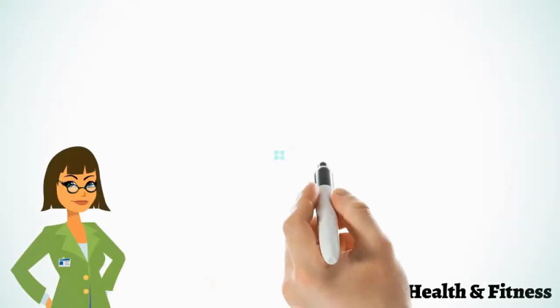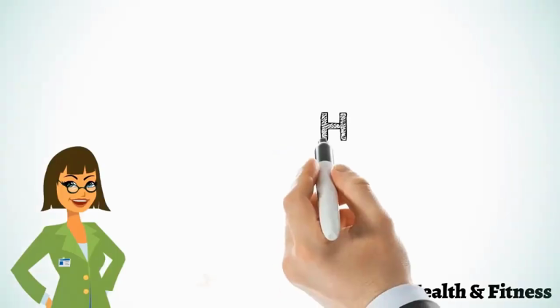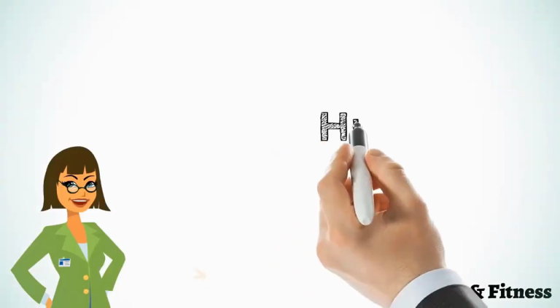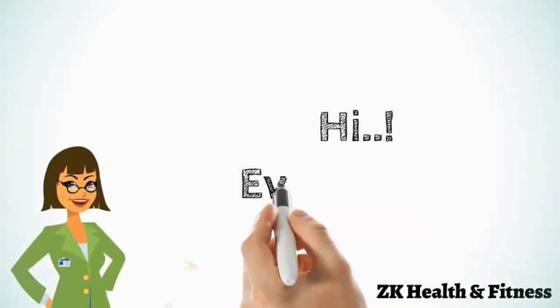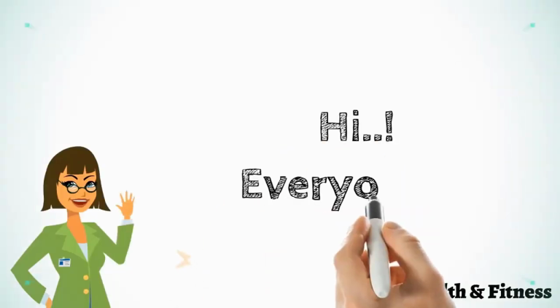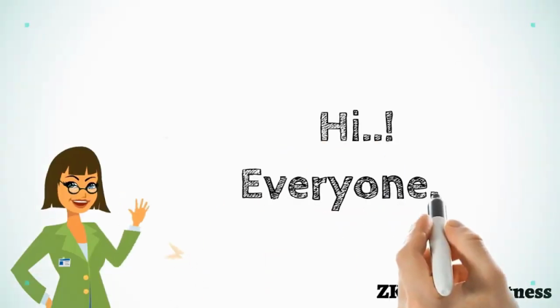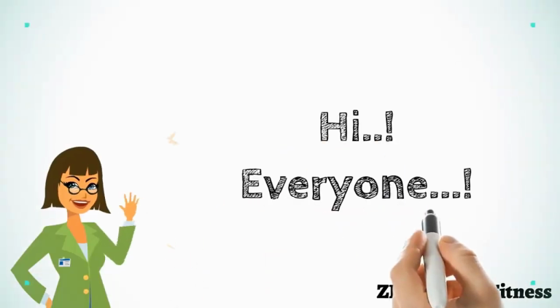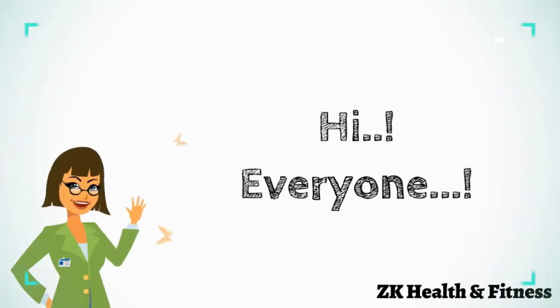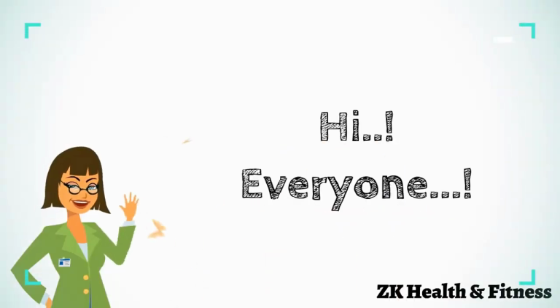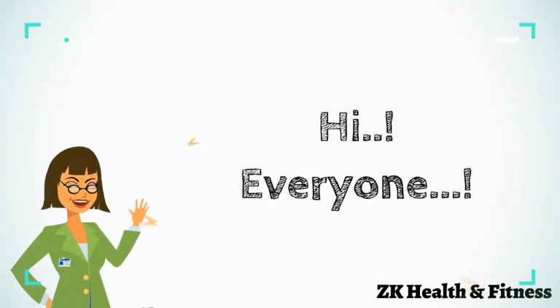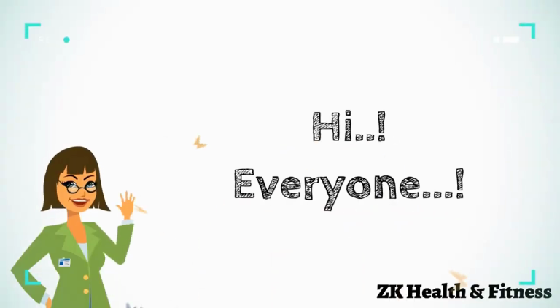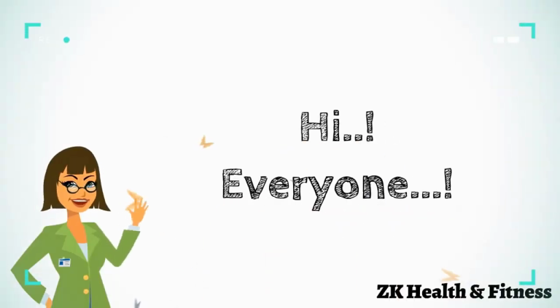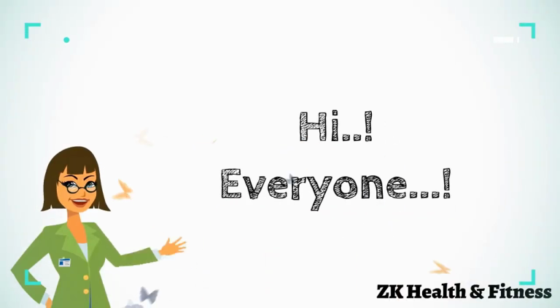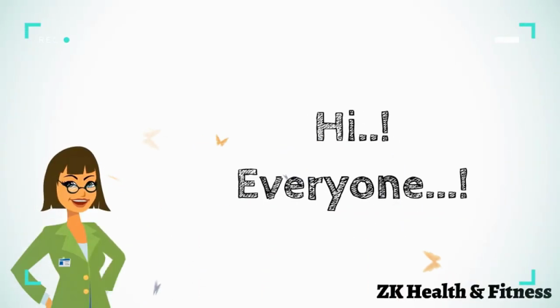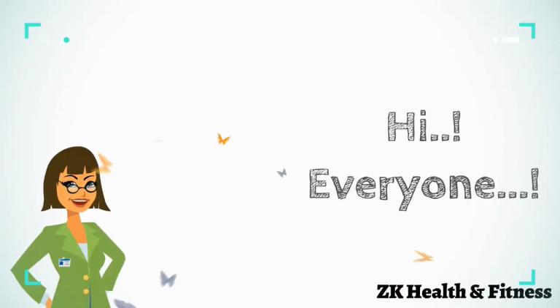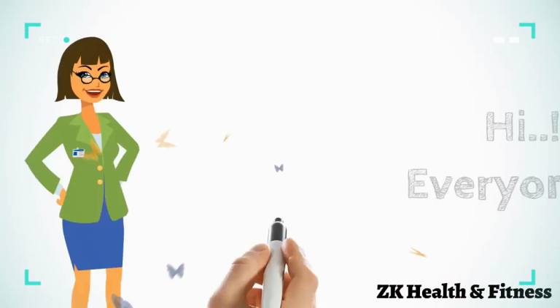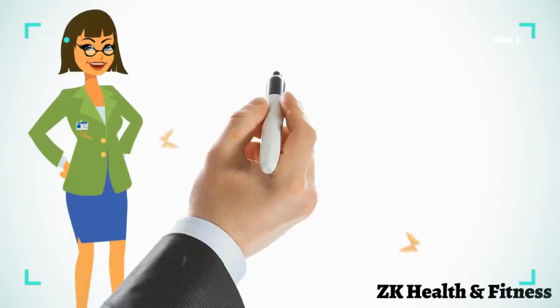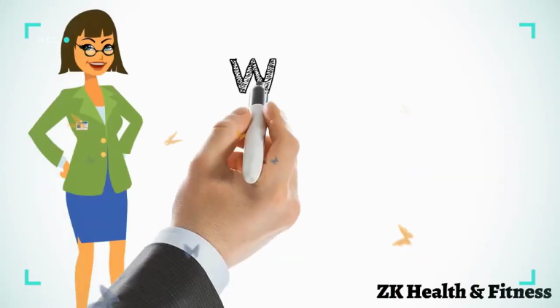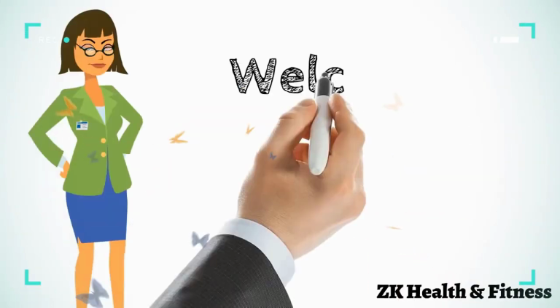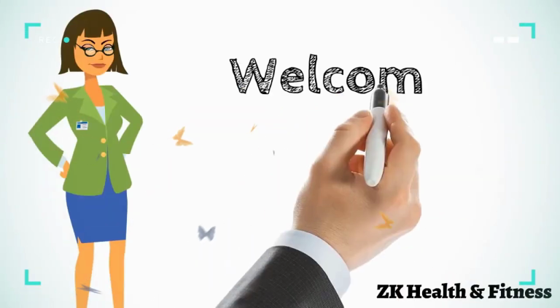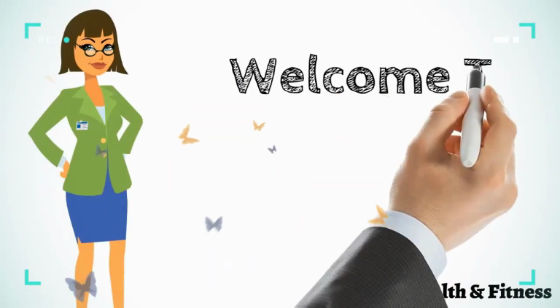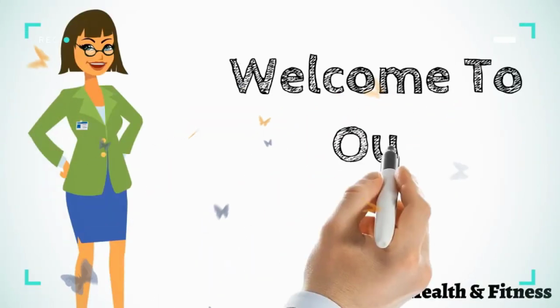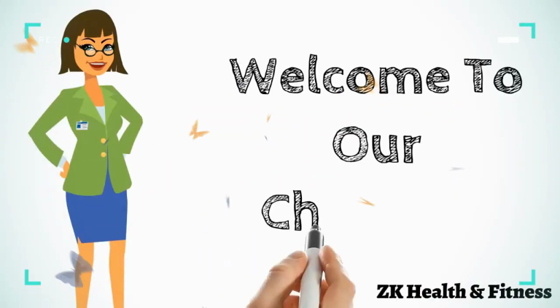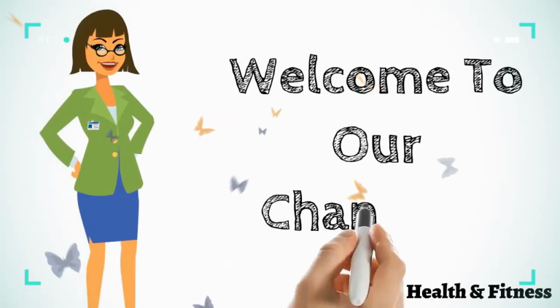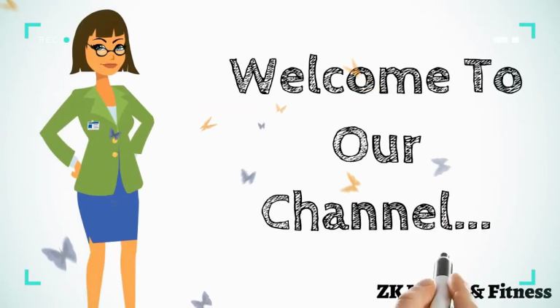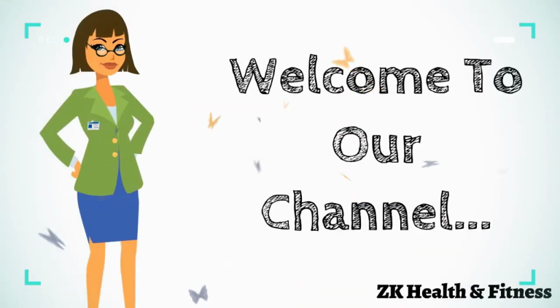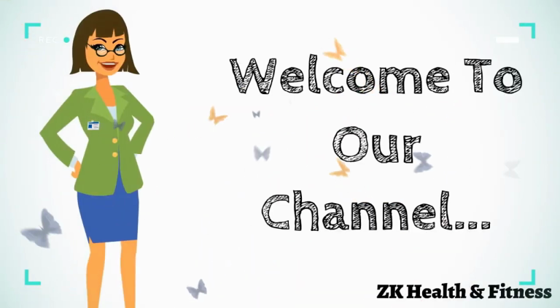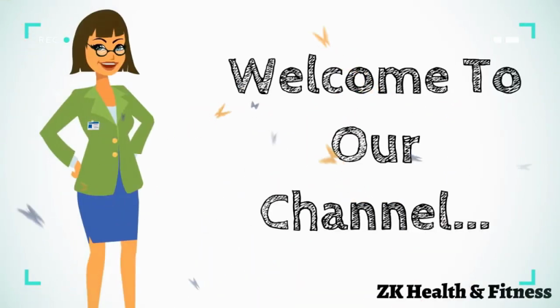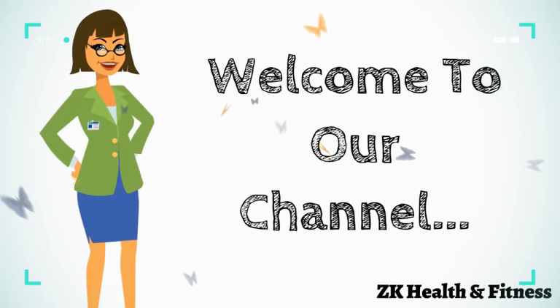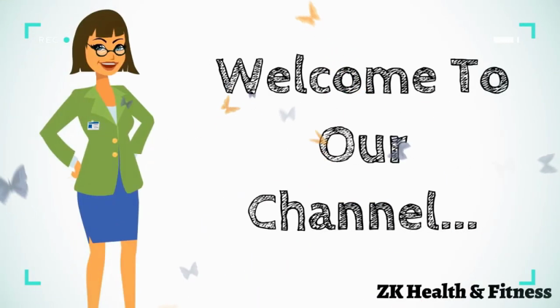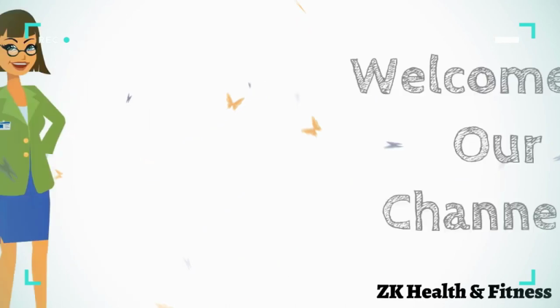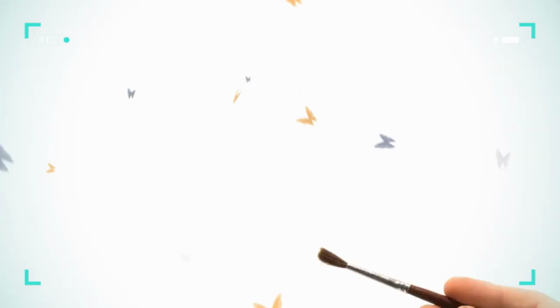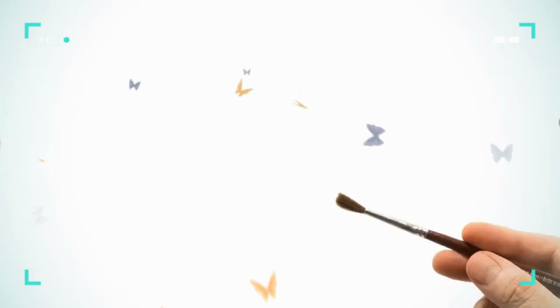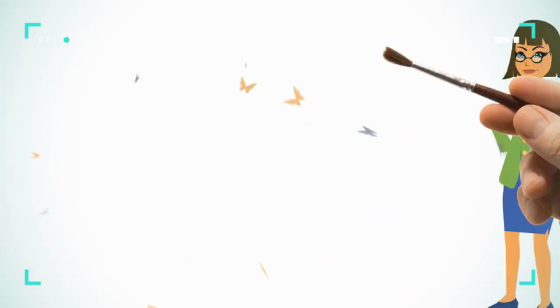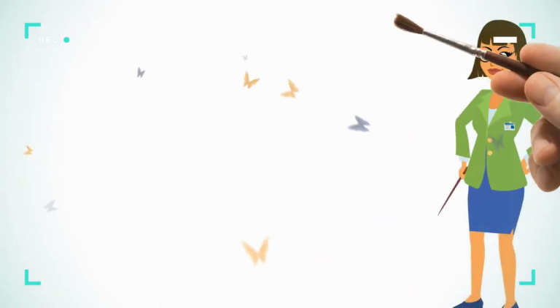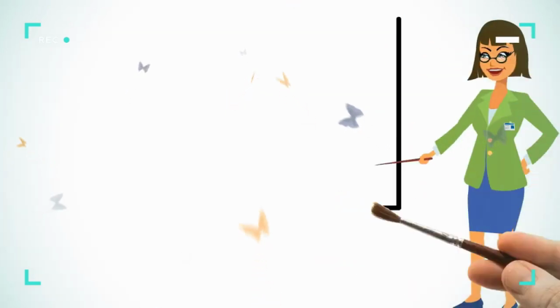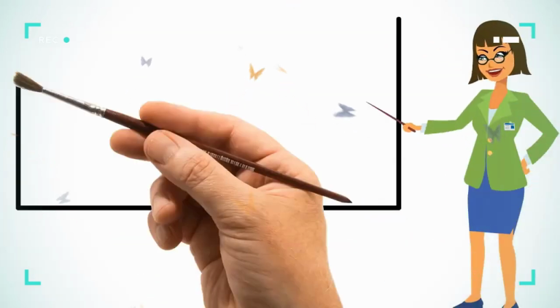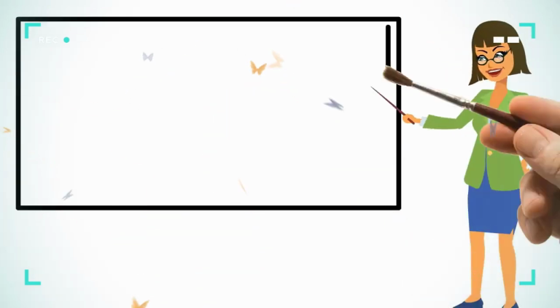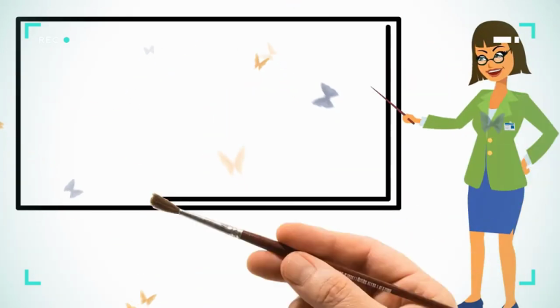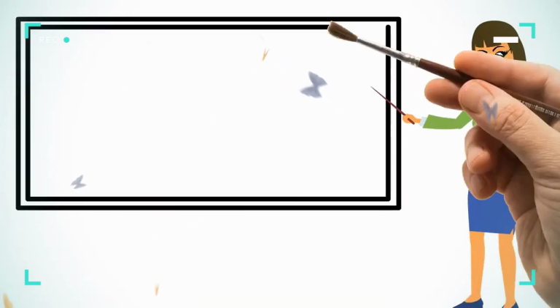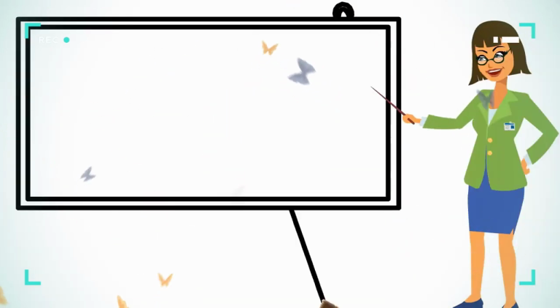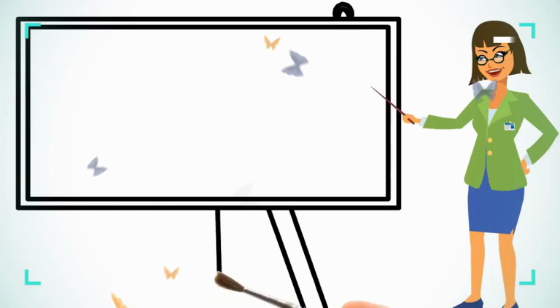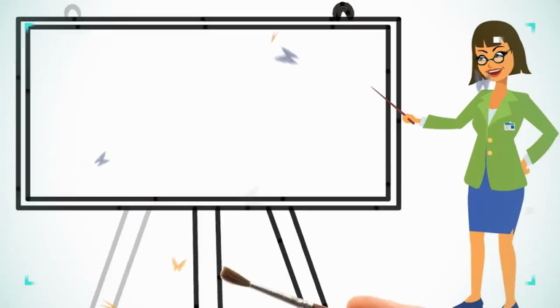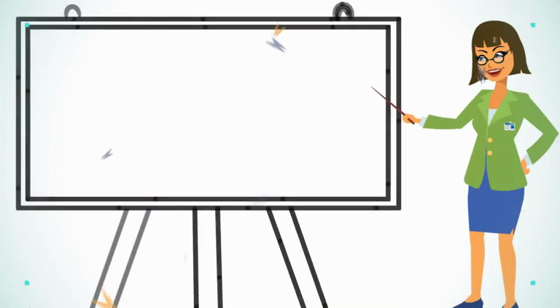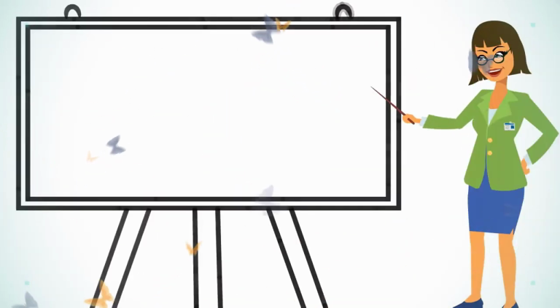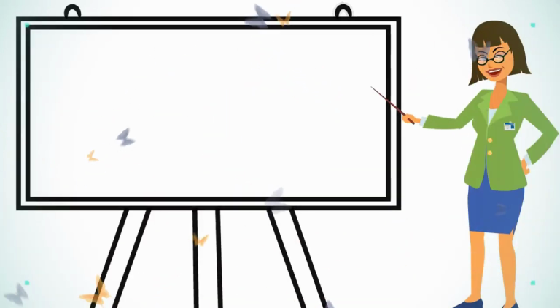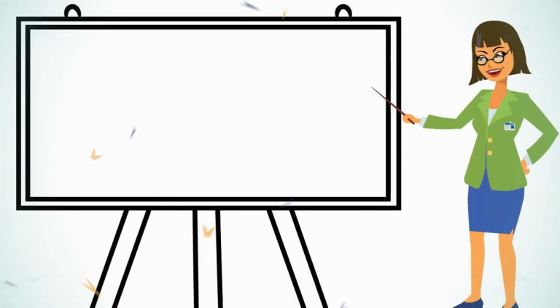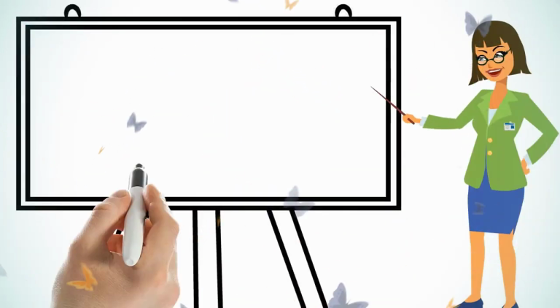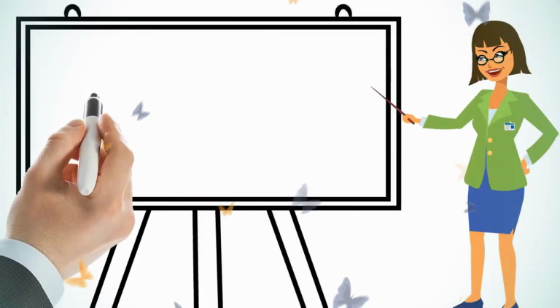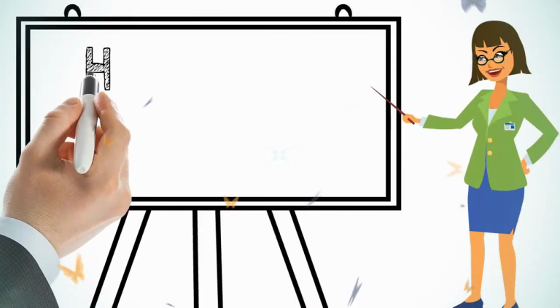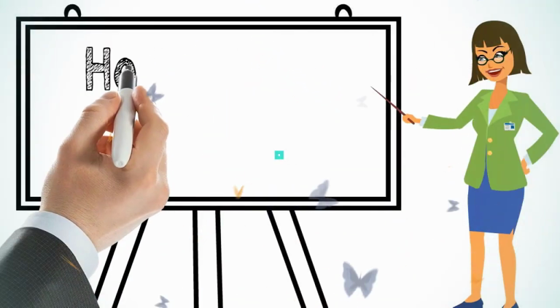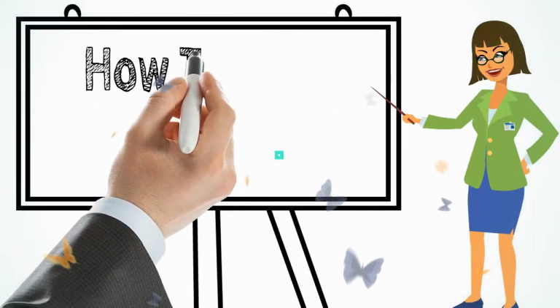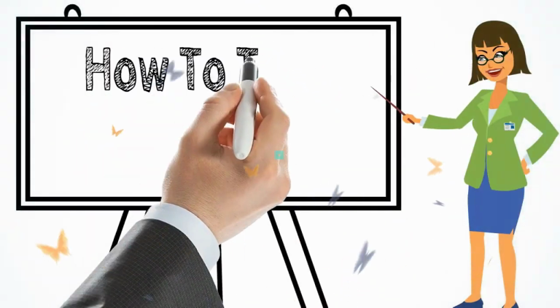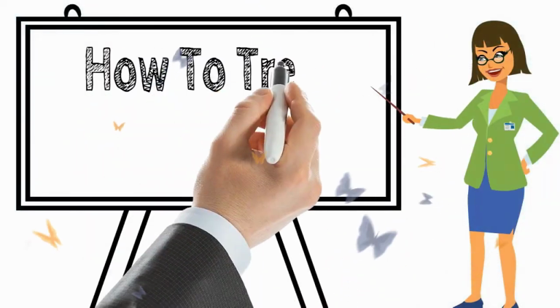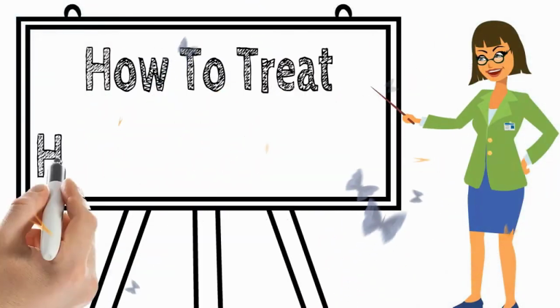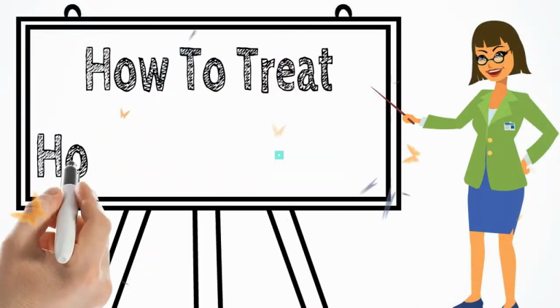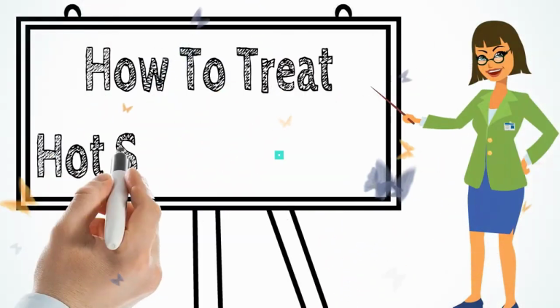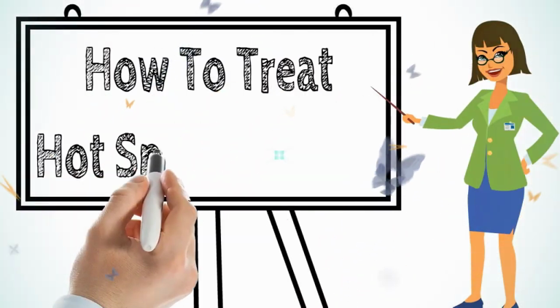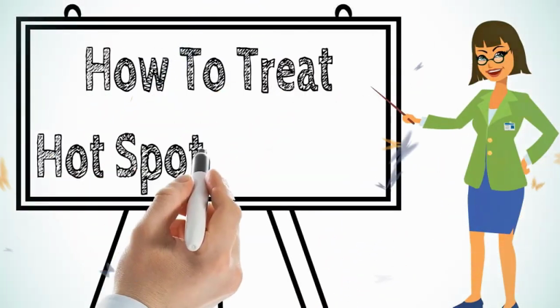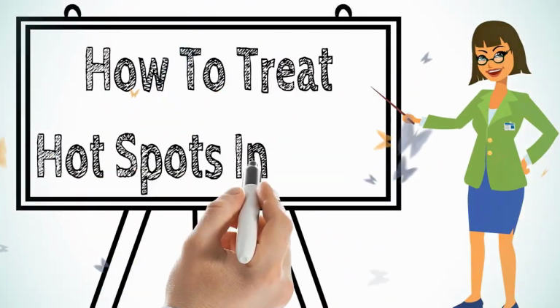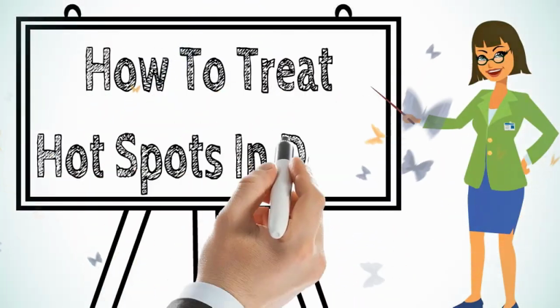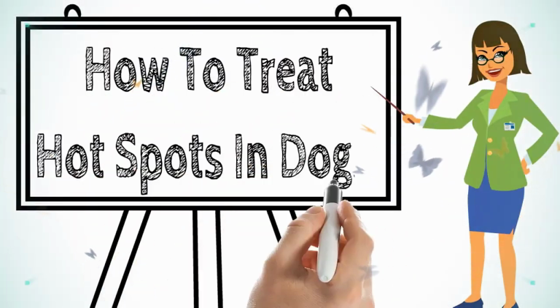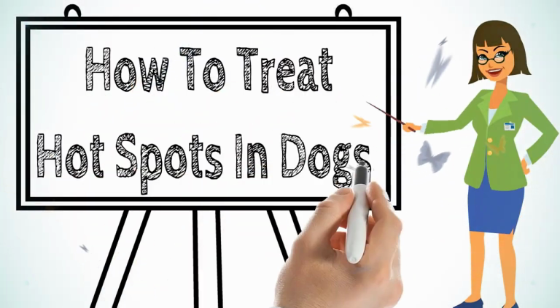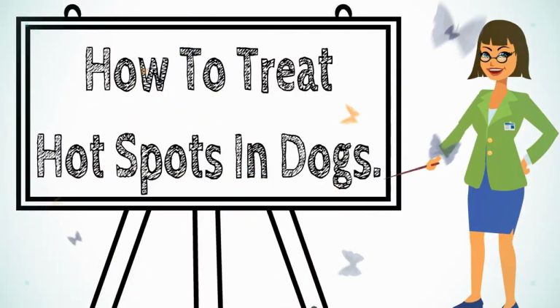Hi everyone, welcome to our channel. Today we will discuss how to treat hot spots in dogs.